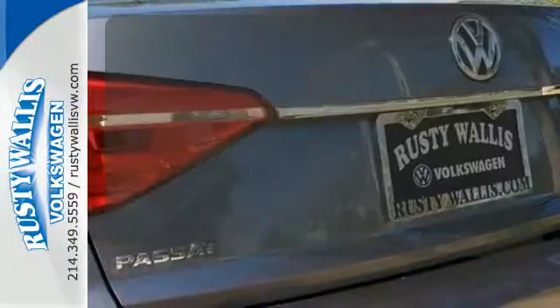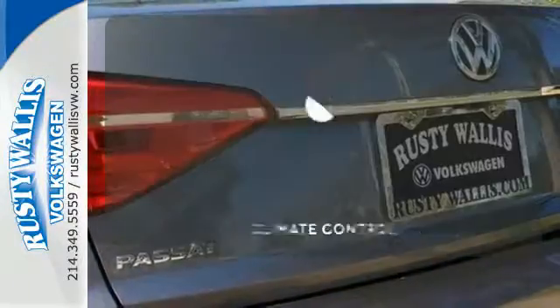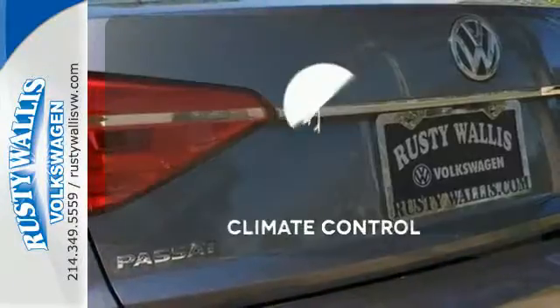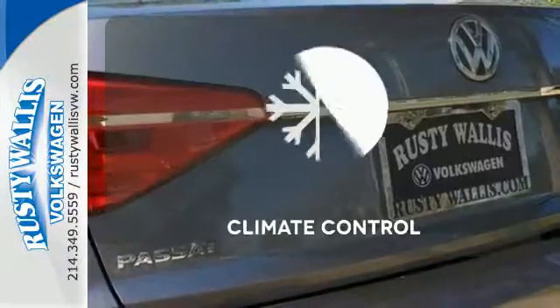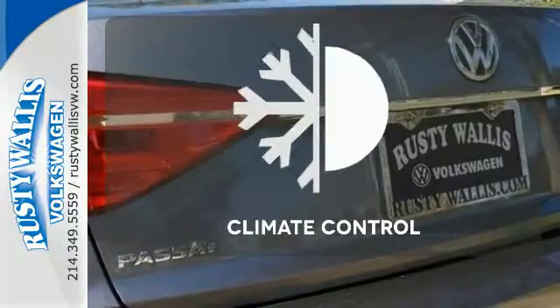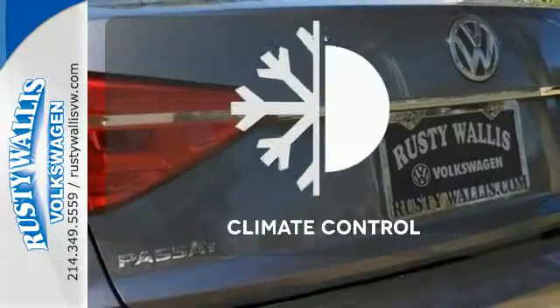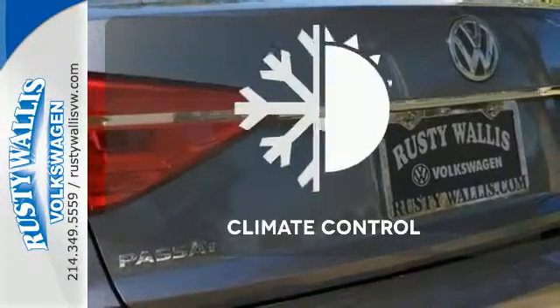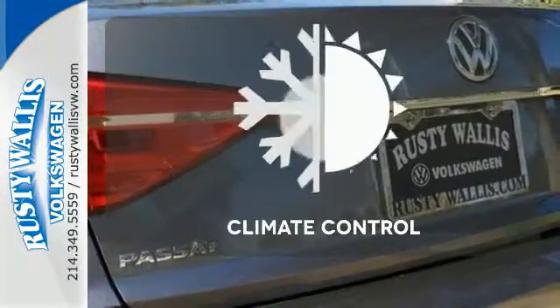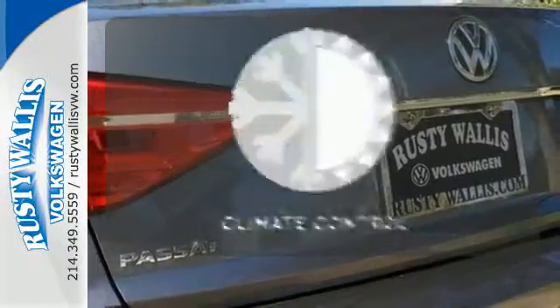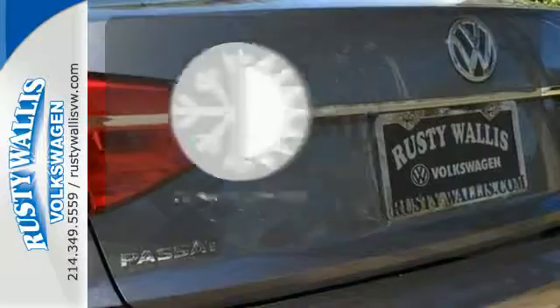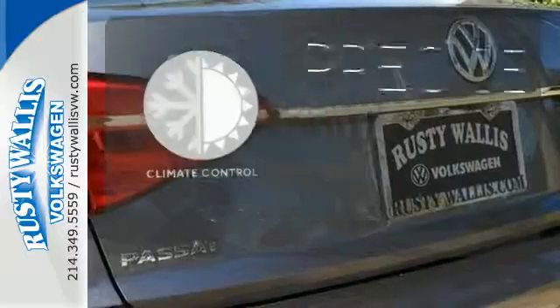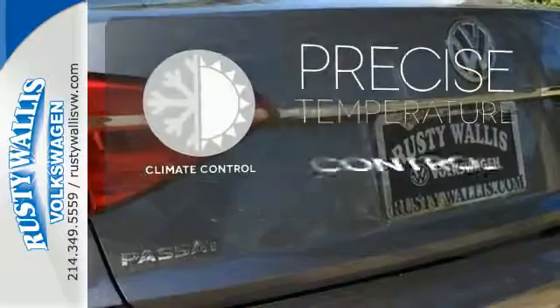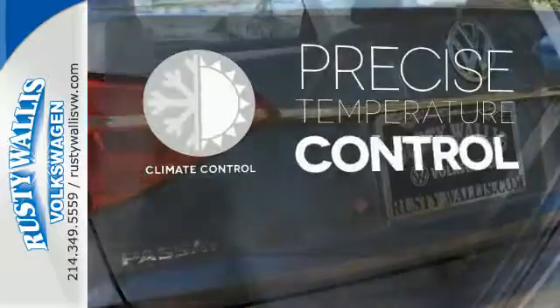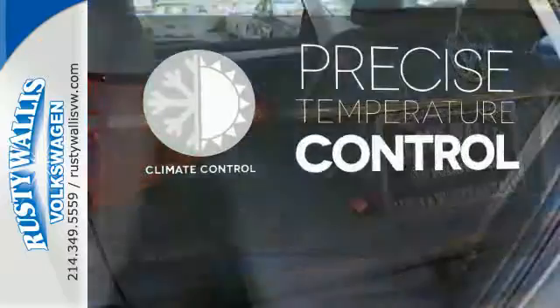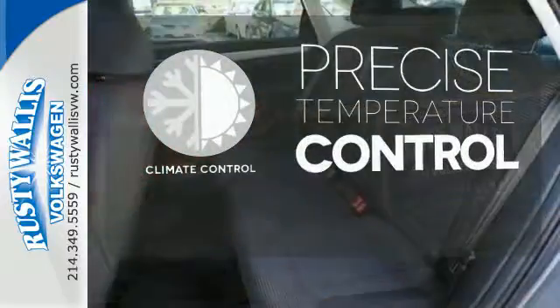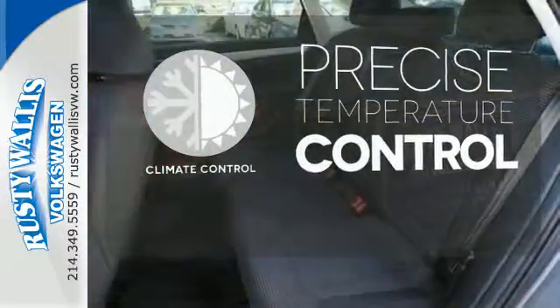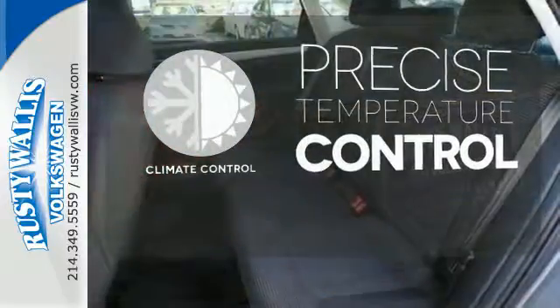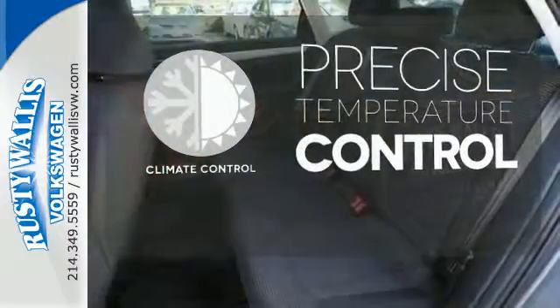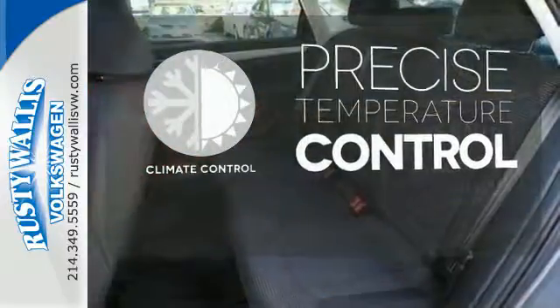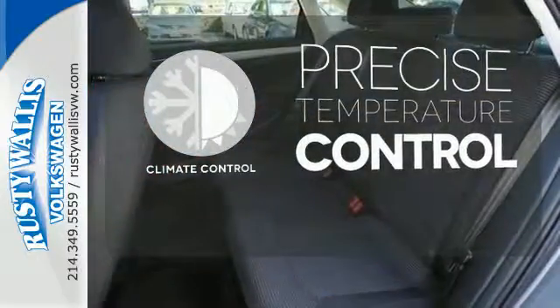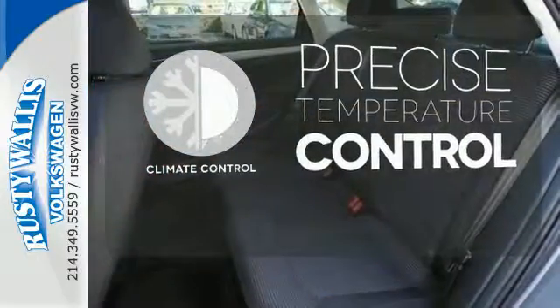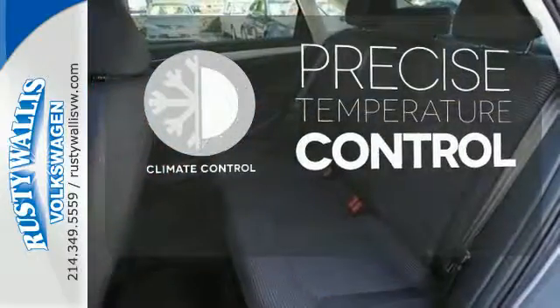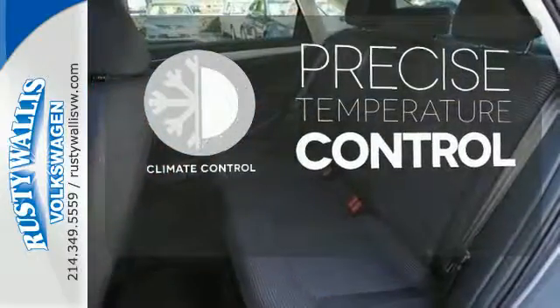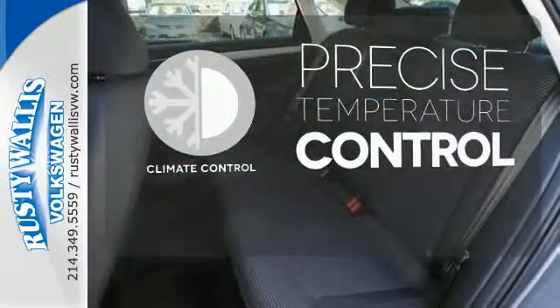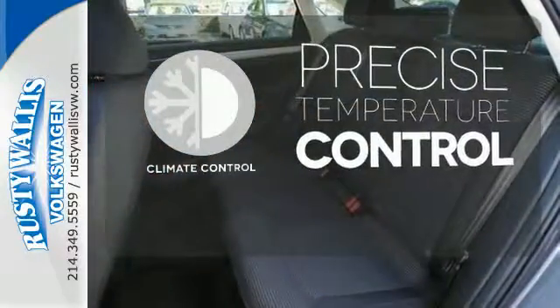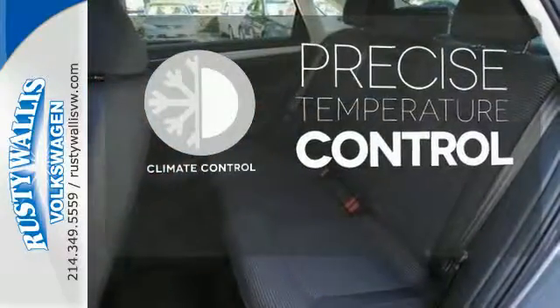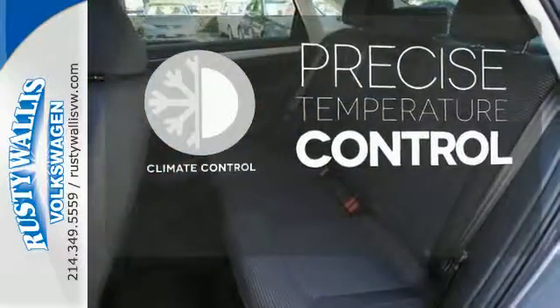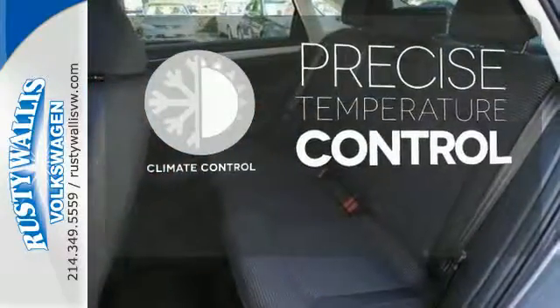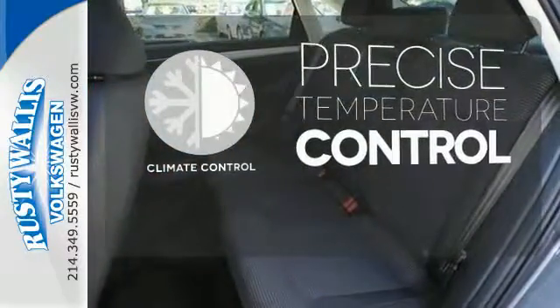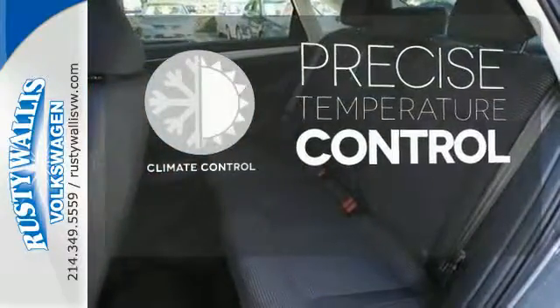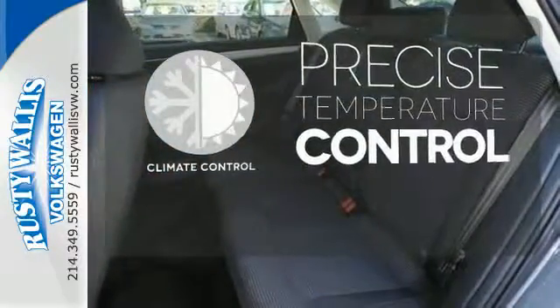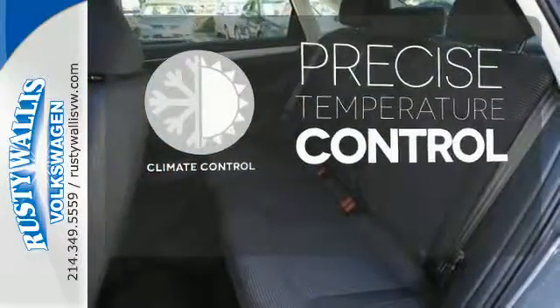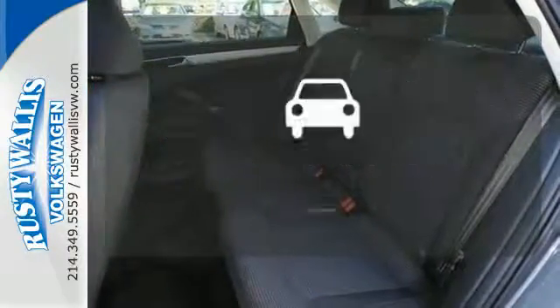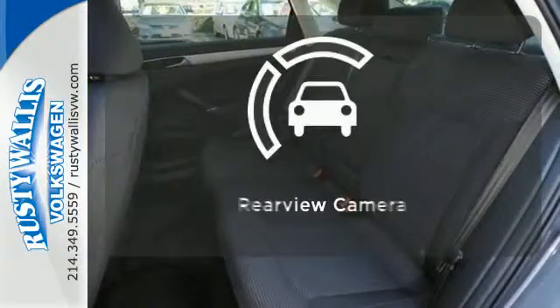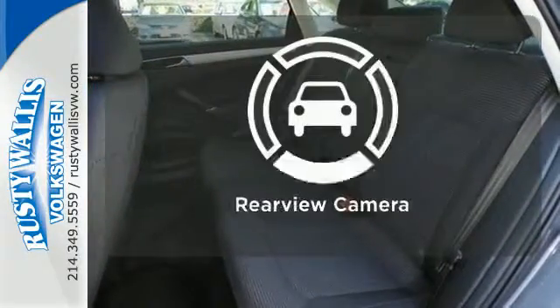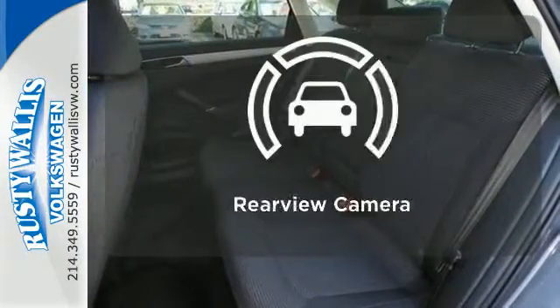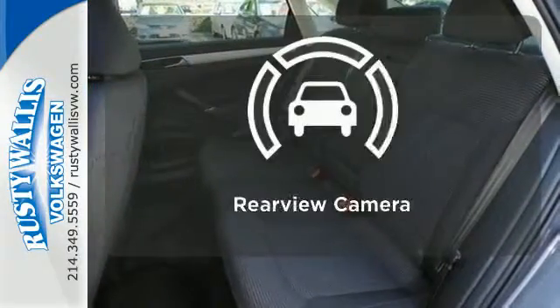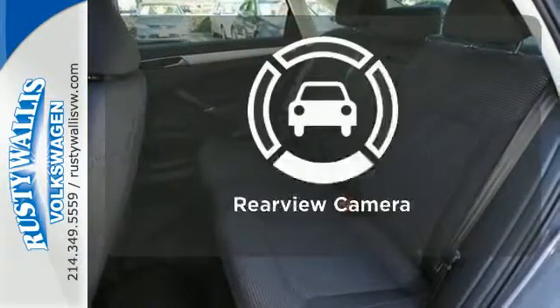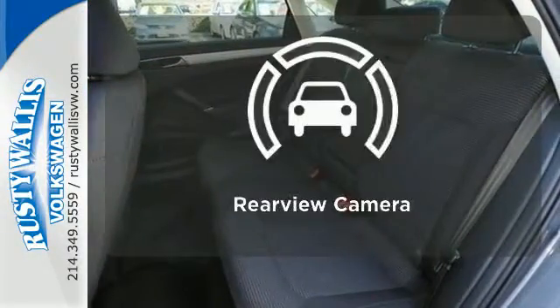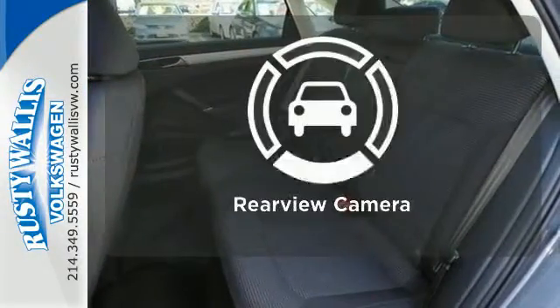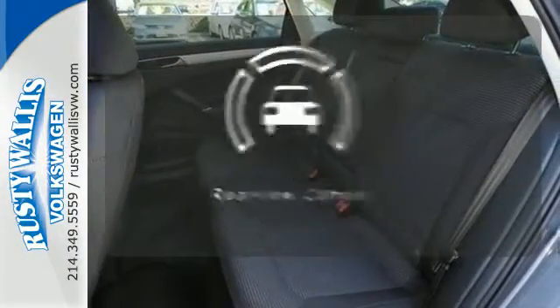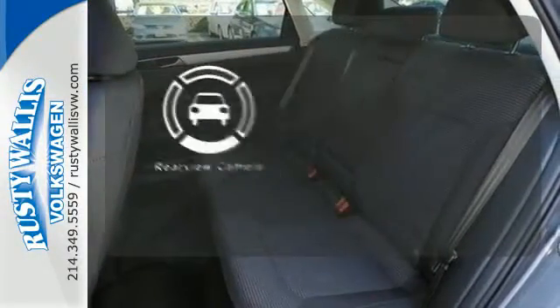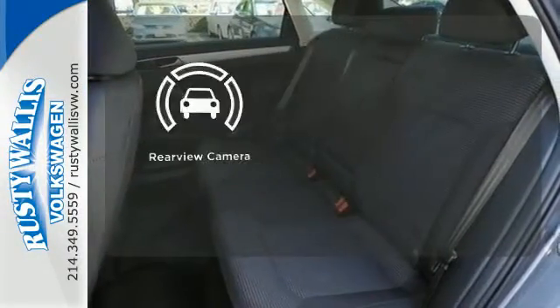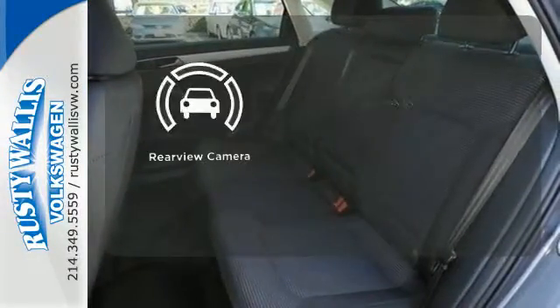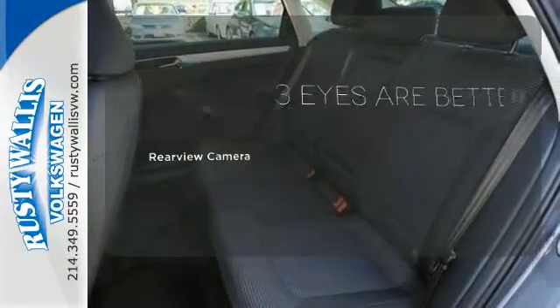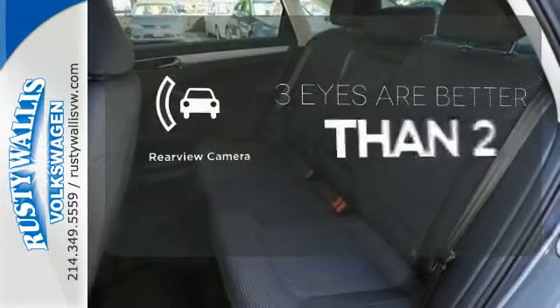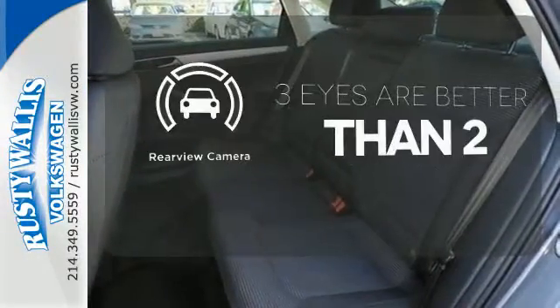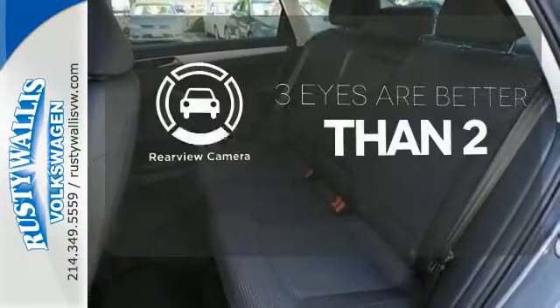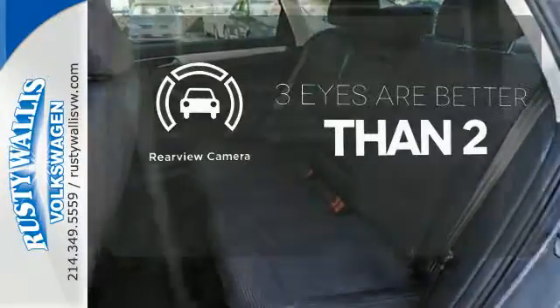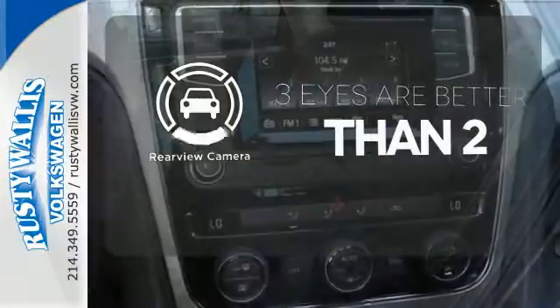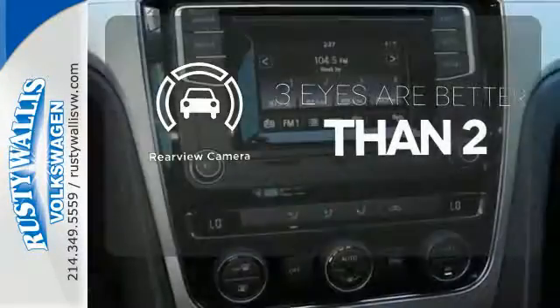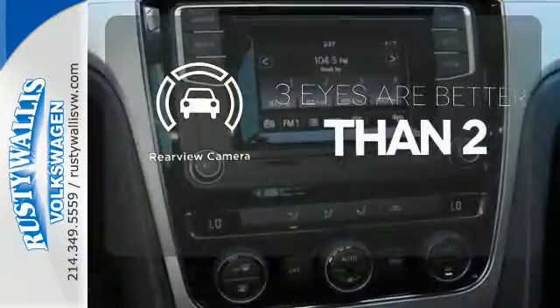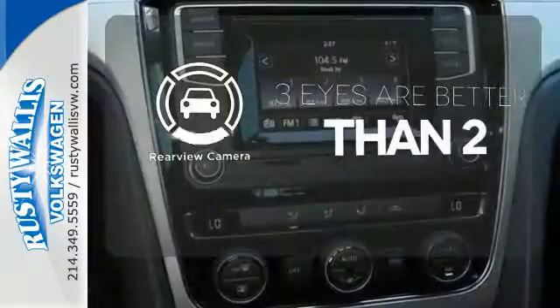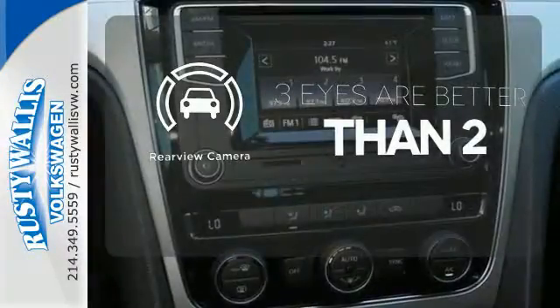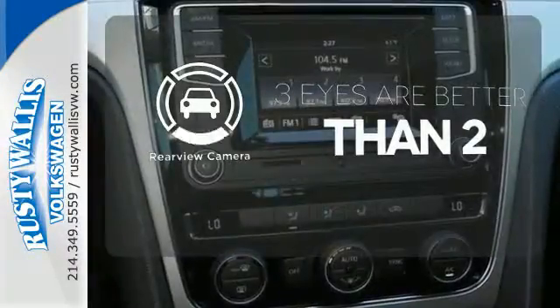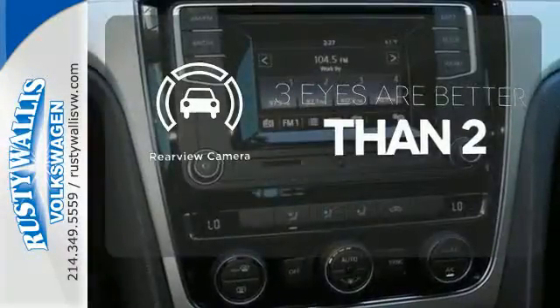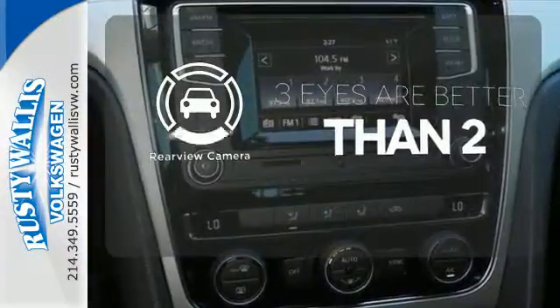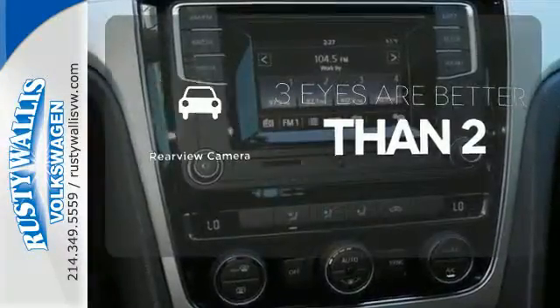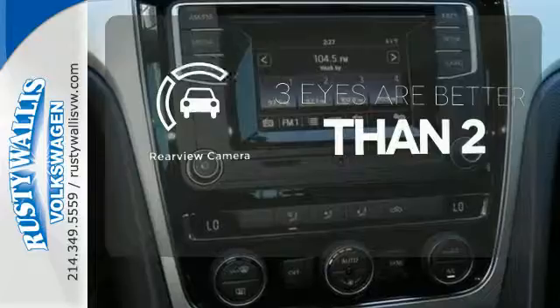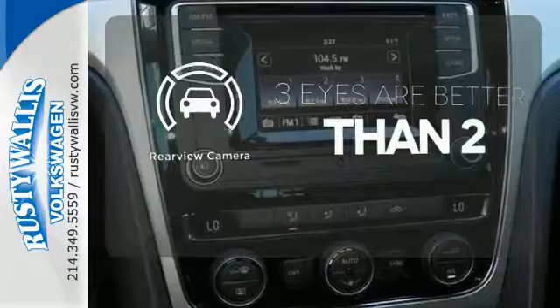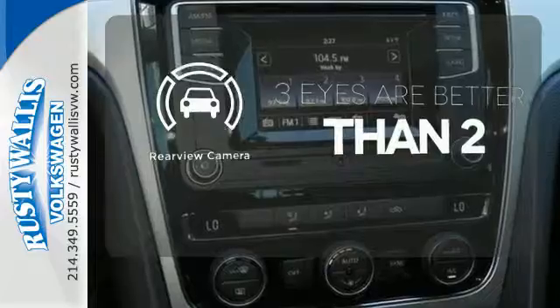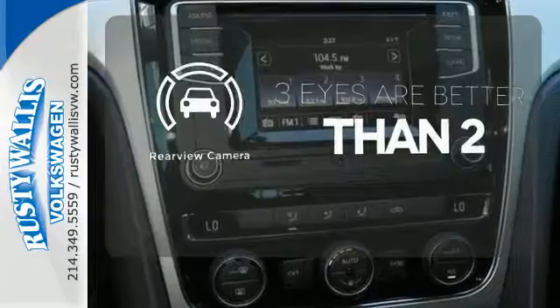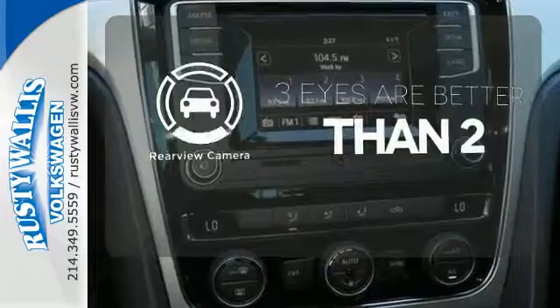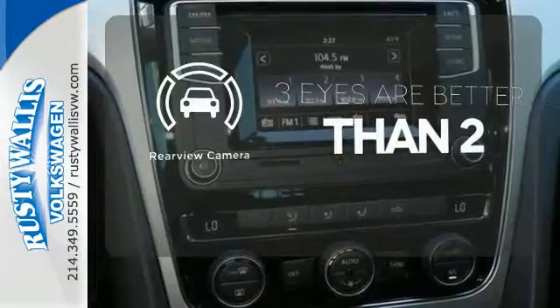Select the perfect temperature with climate control. The backup camera gives you a clear picture of what is behind you.